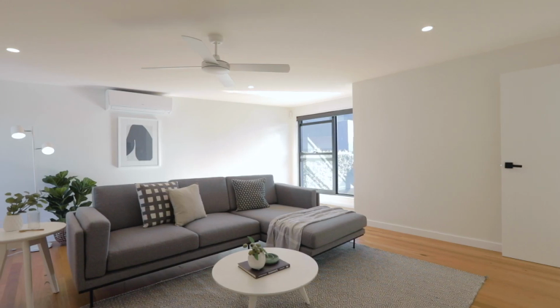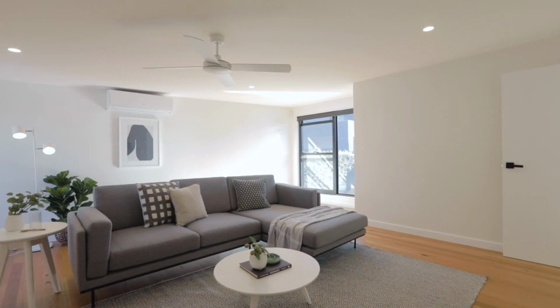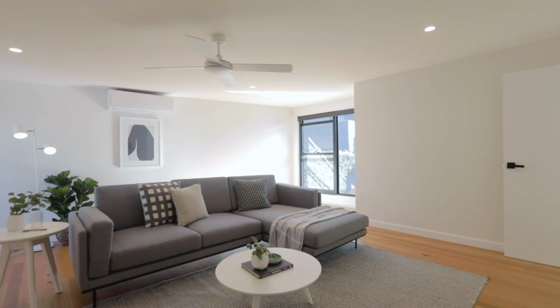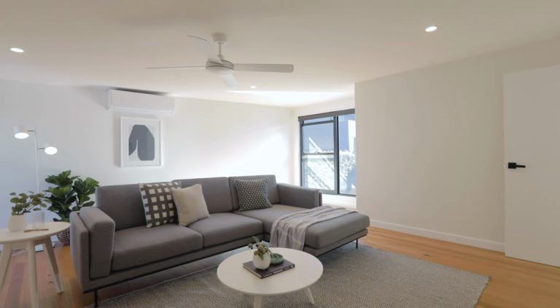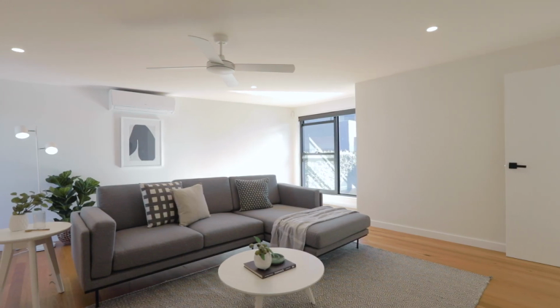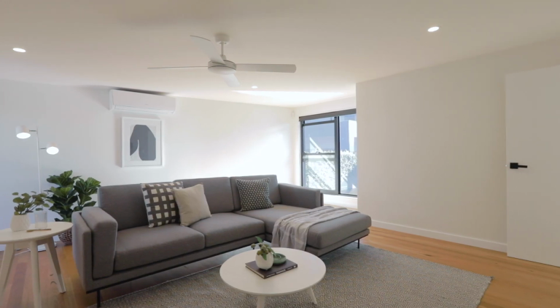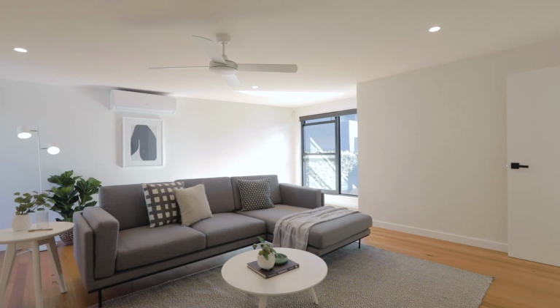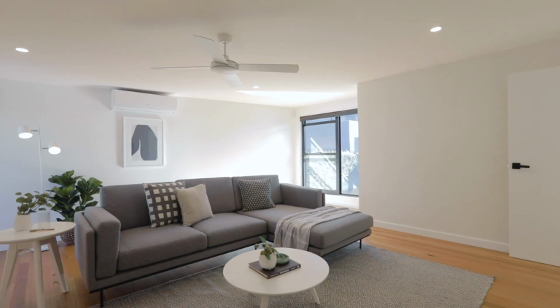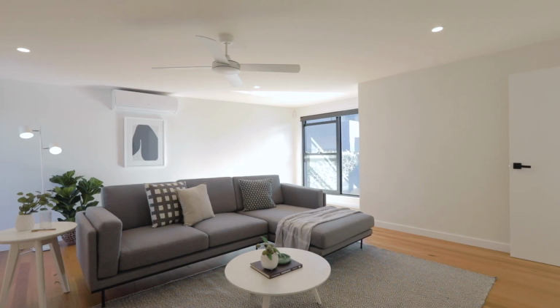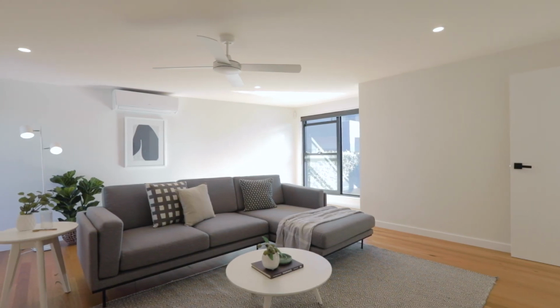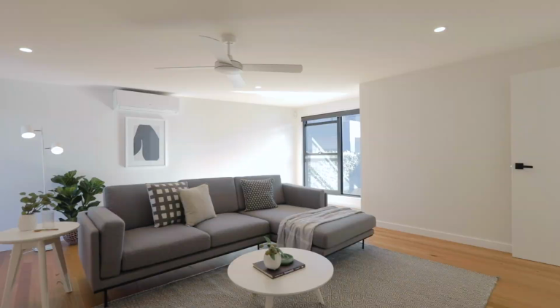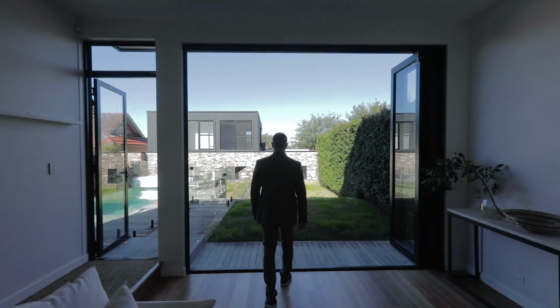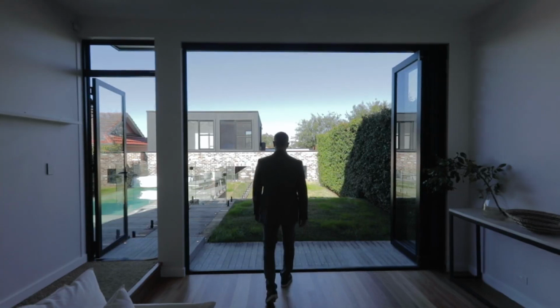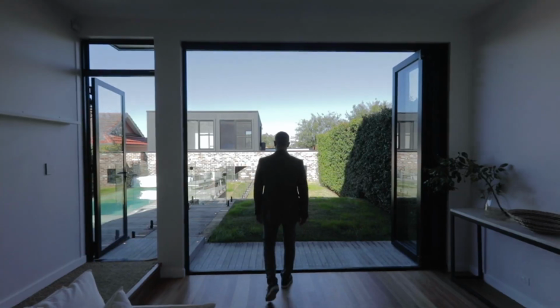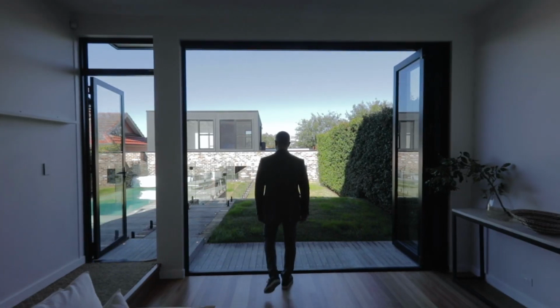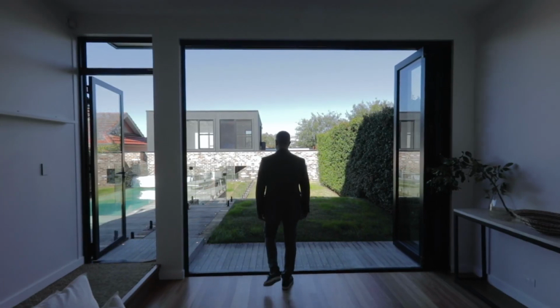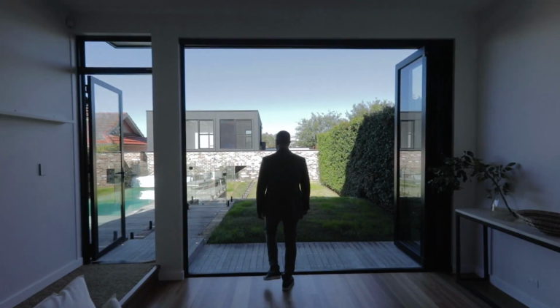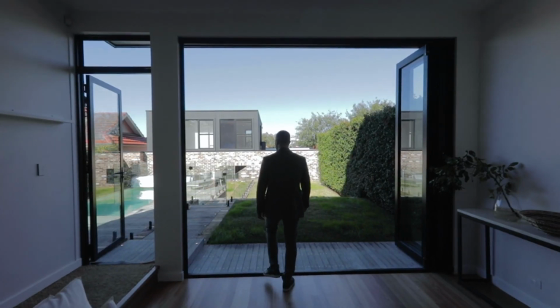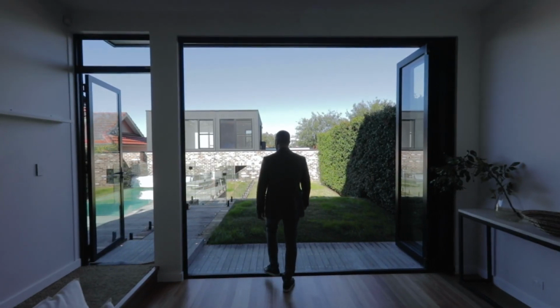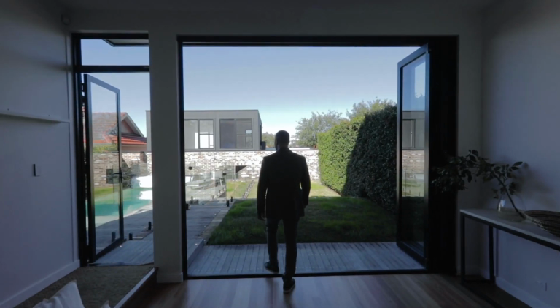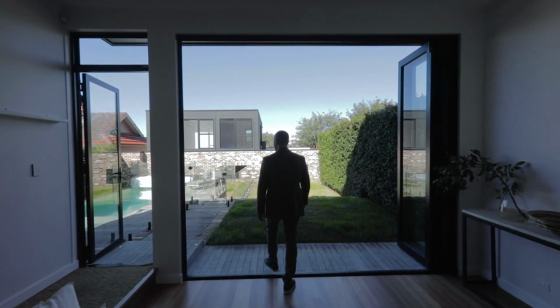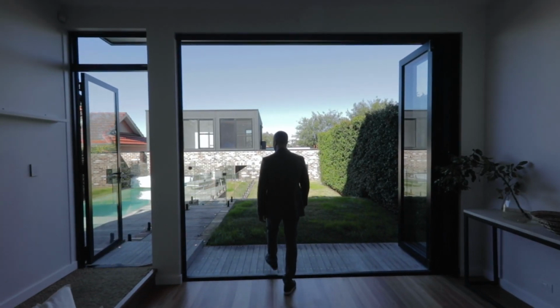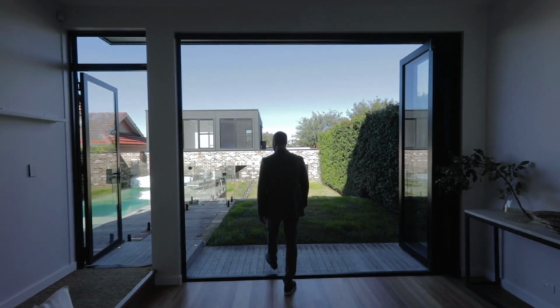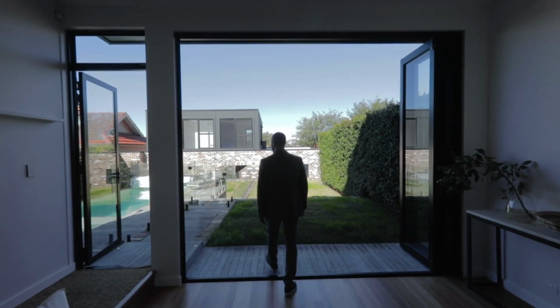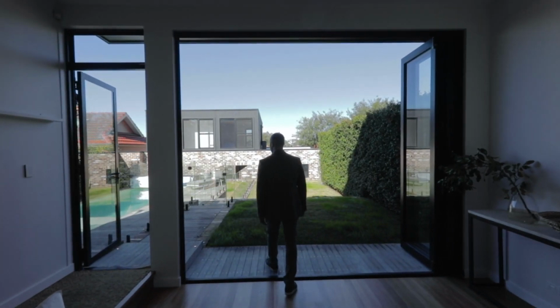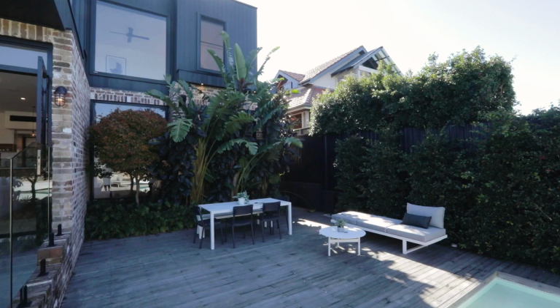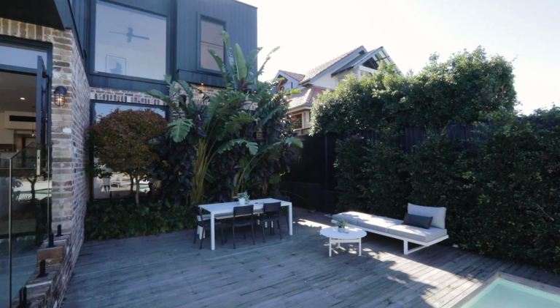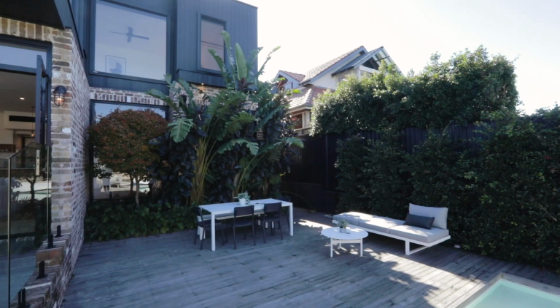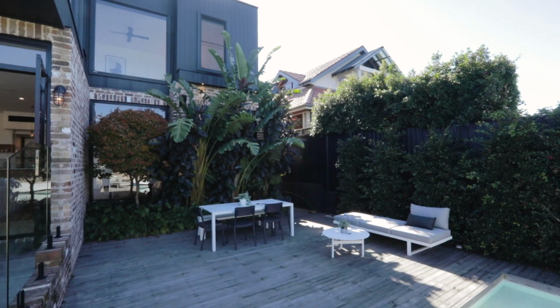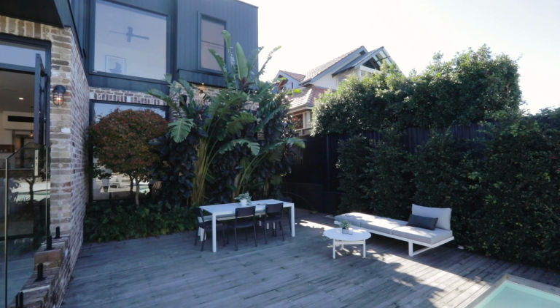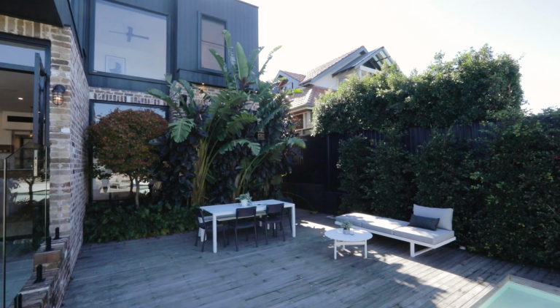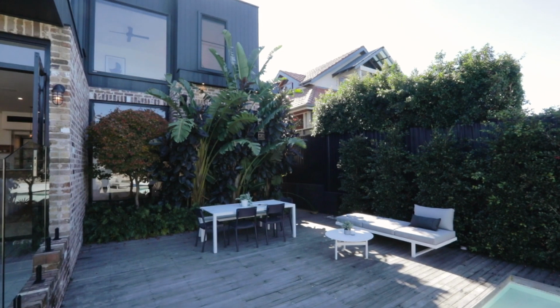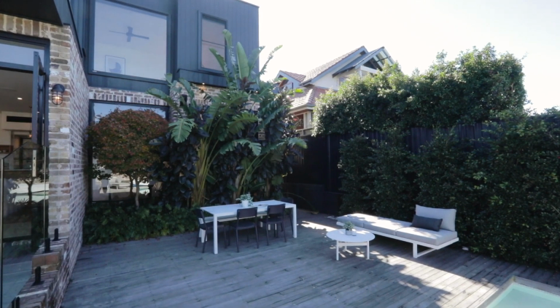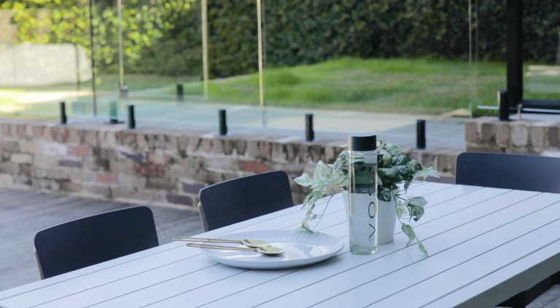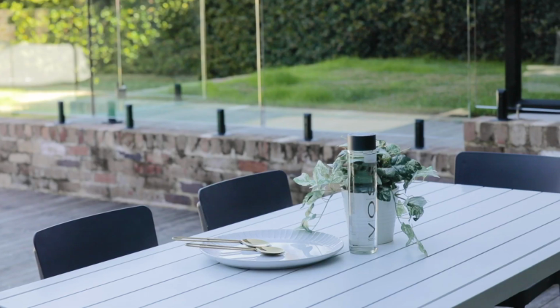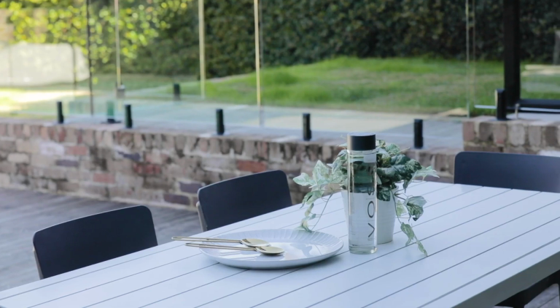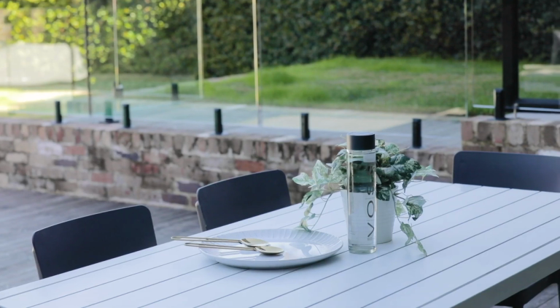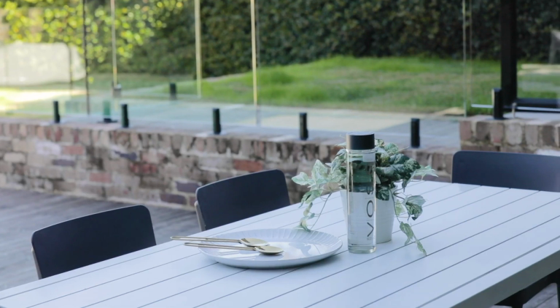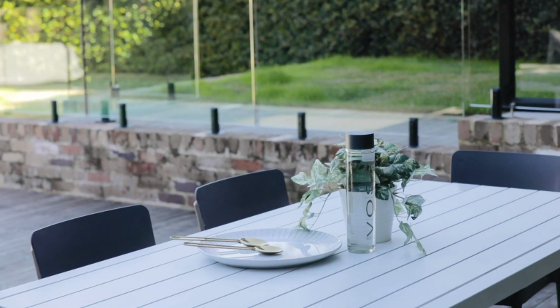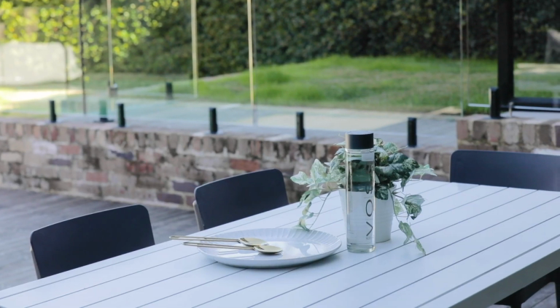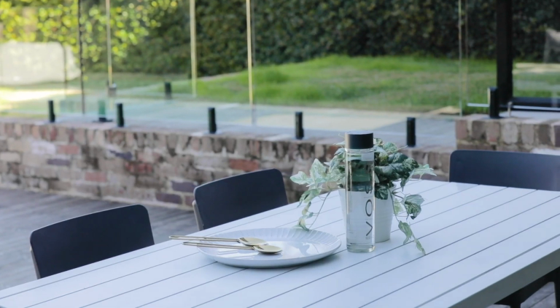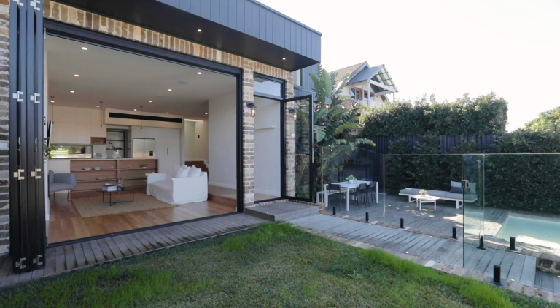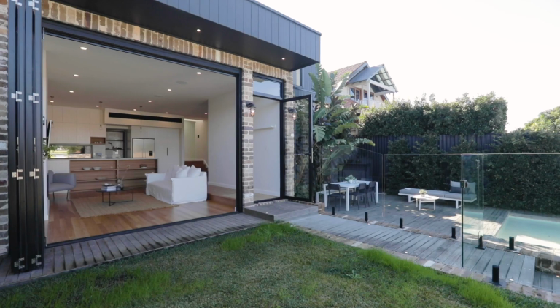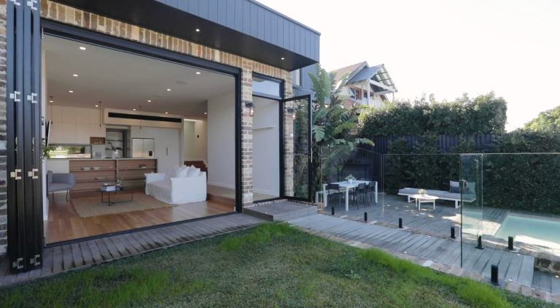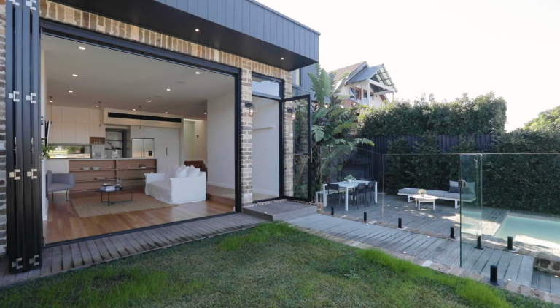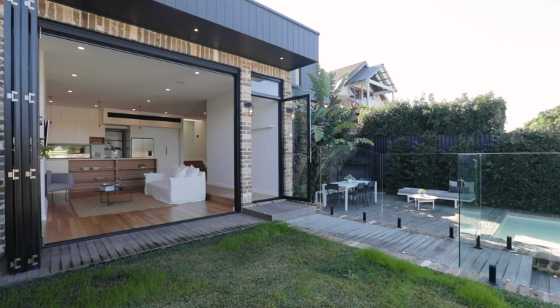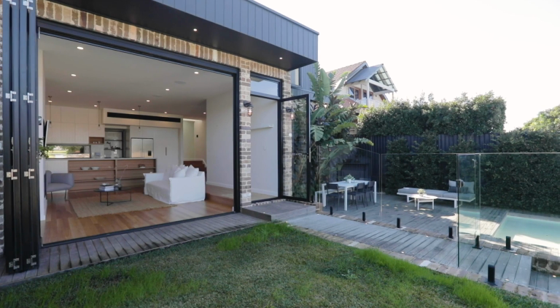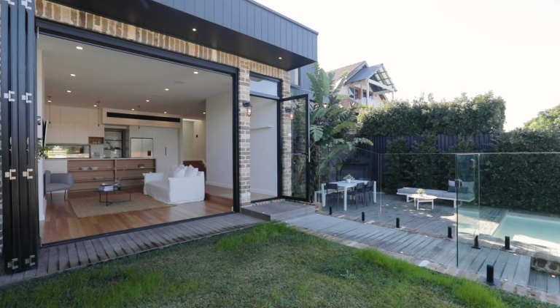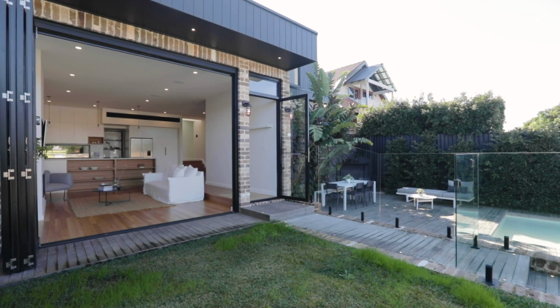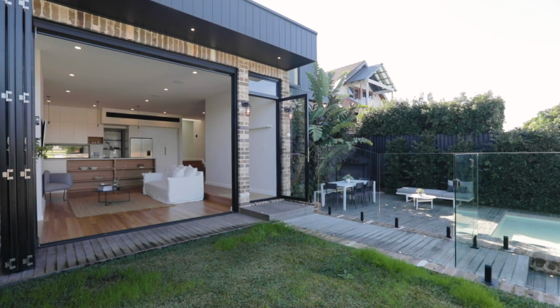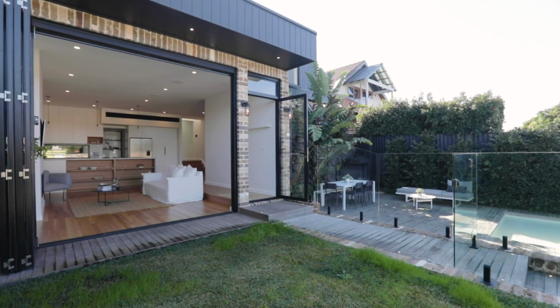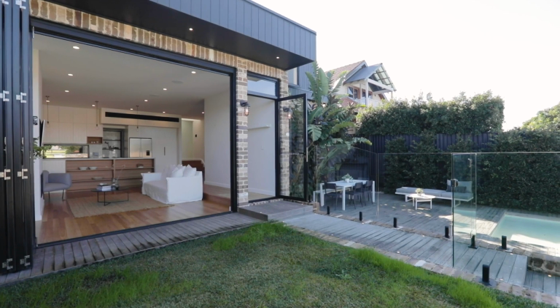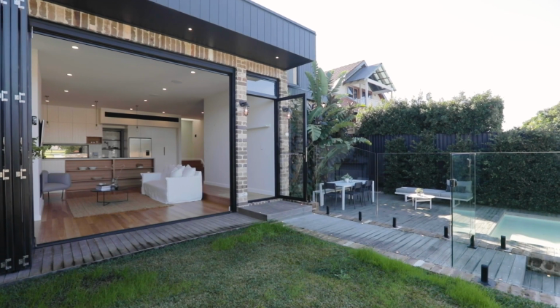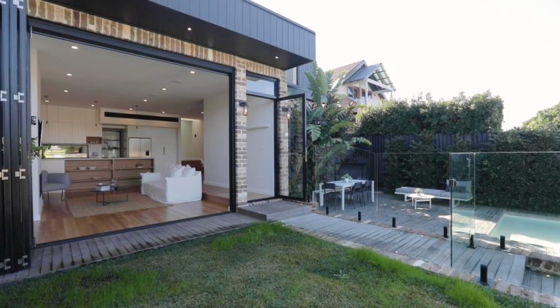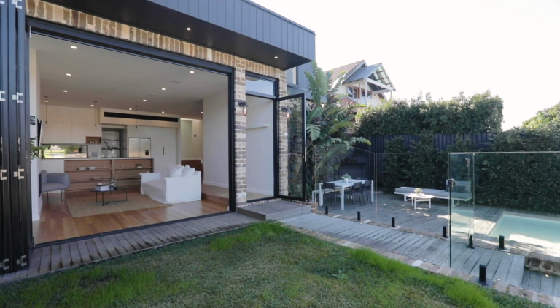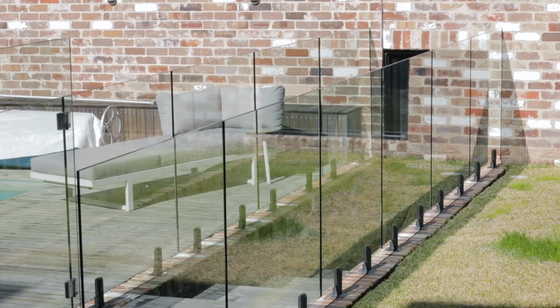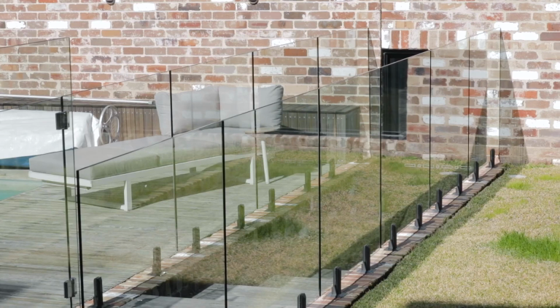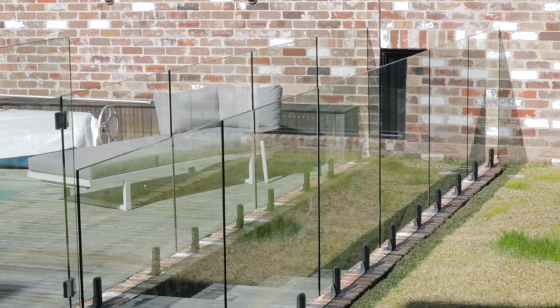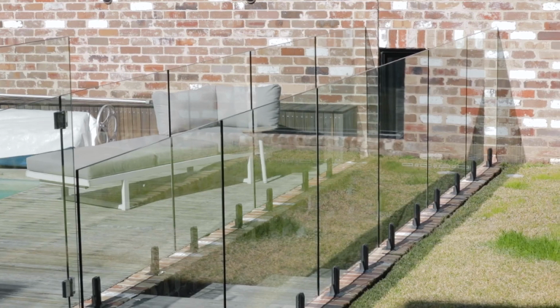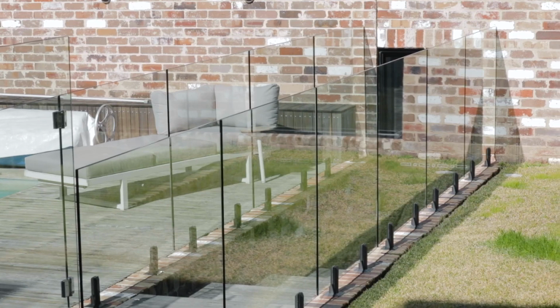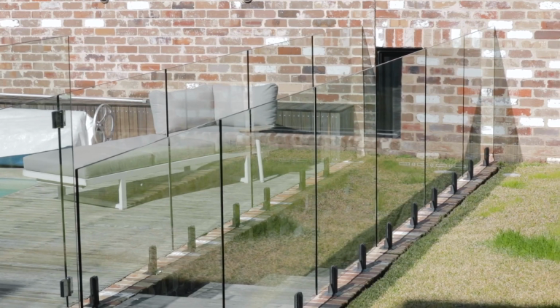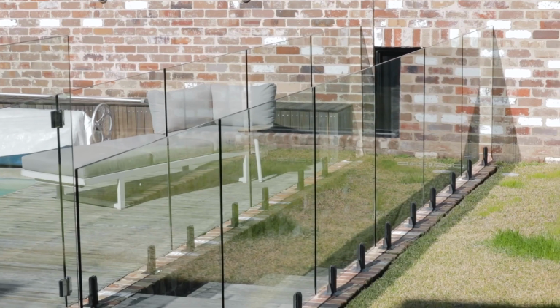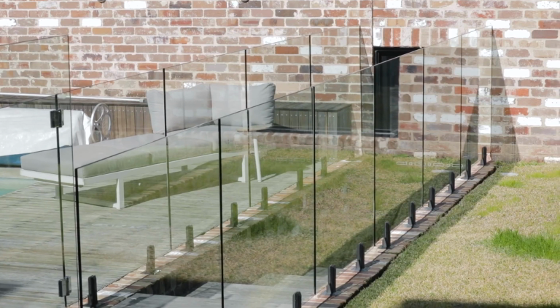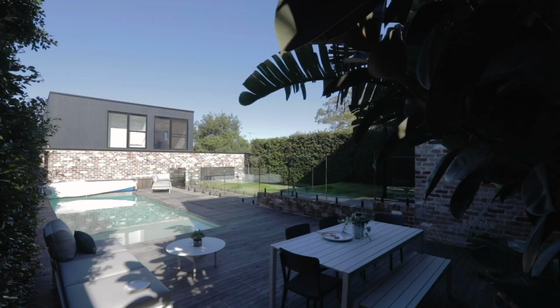The design features a fresh and breezy open layout that flows out to the garden, where there is a stunning pool and poolside deck.